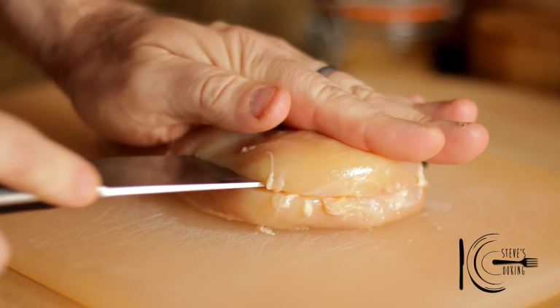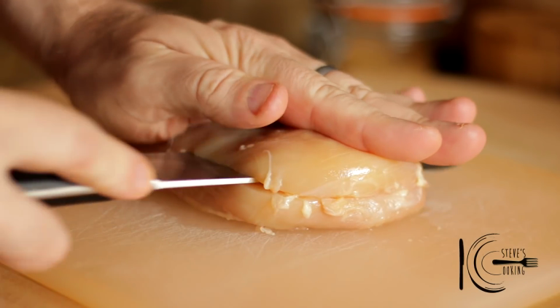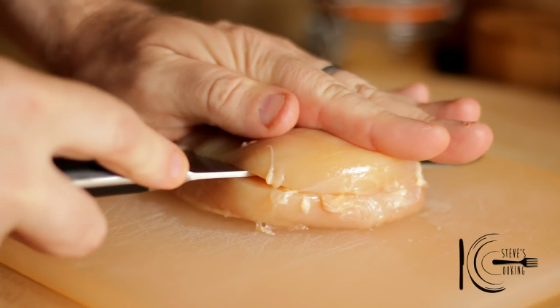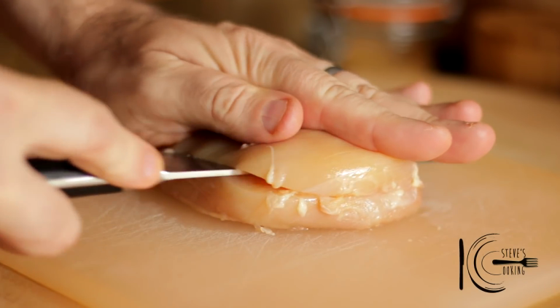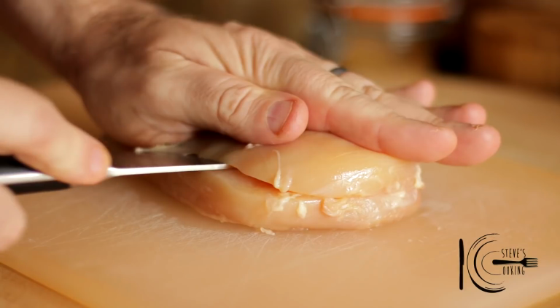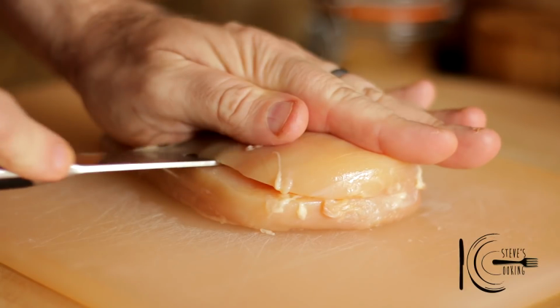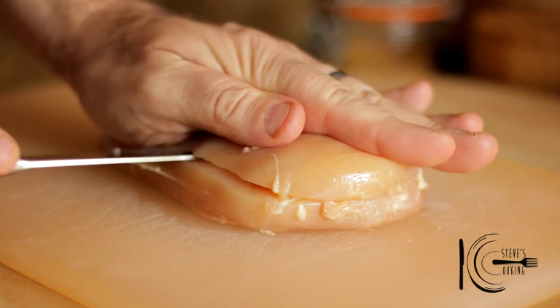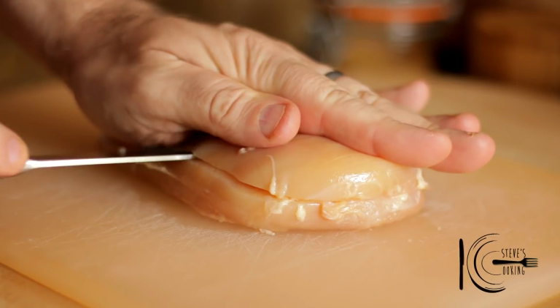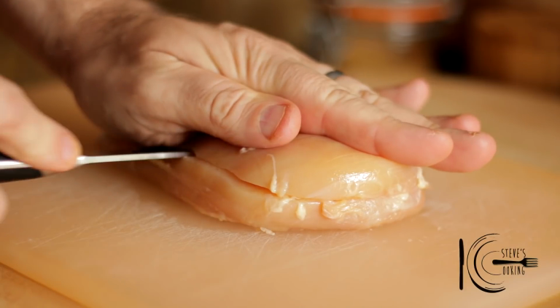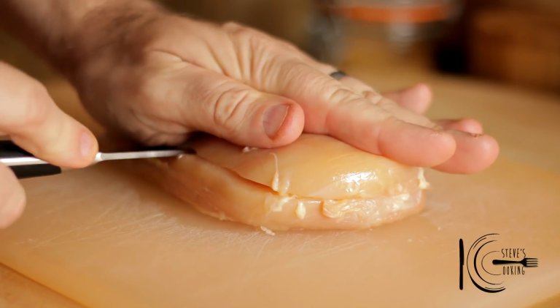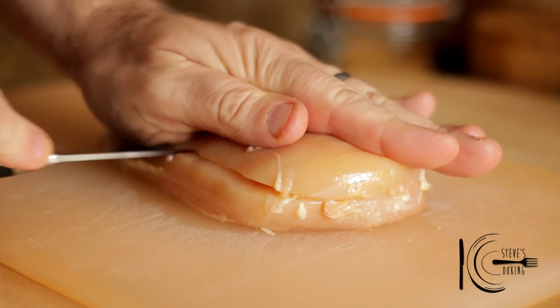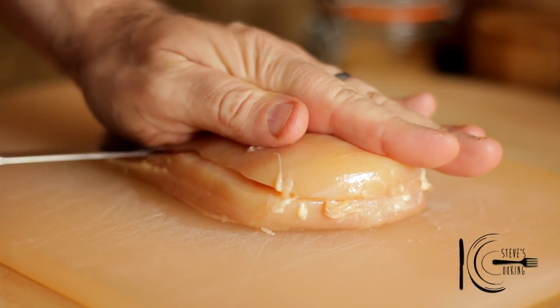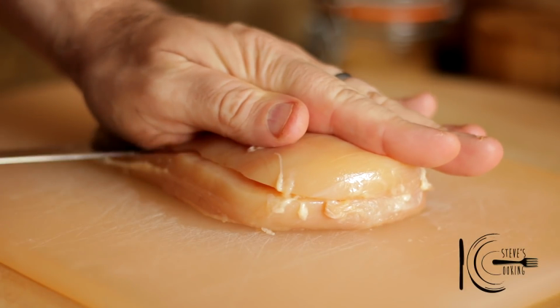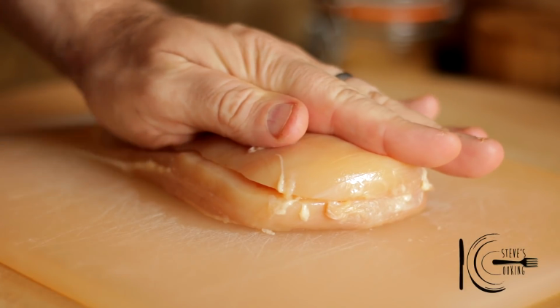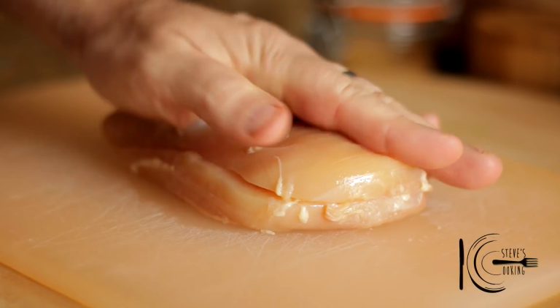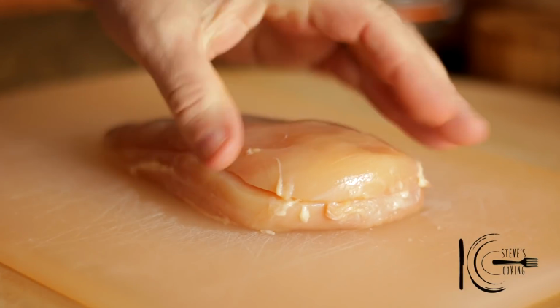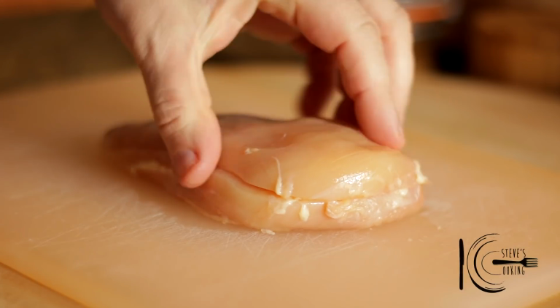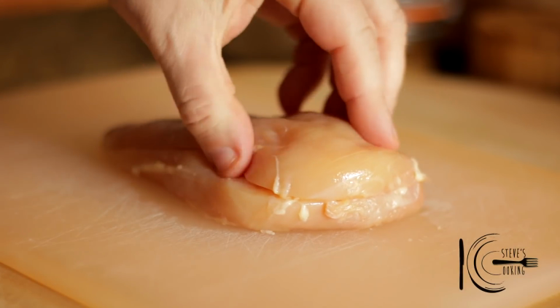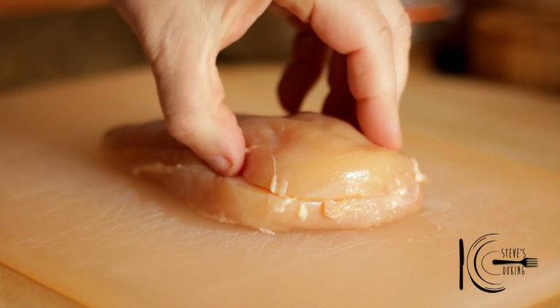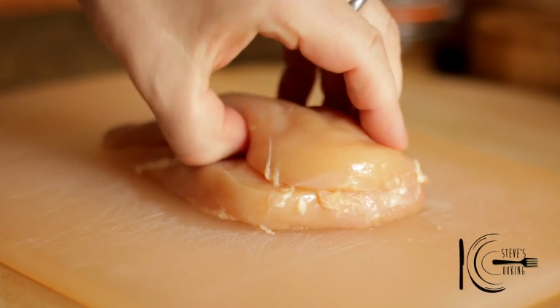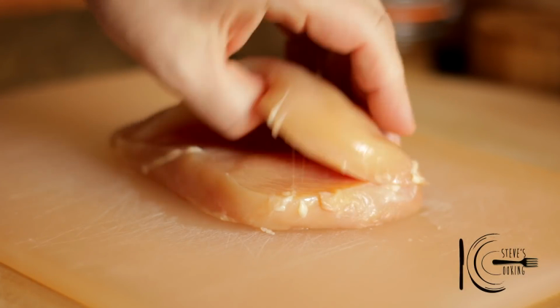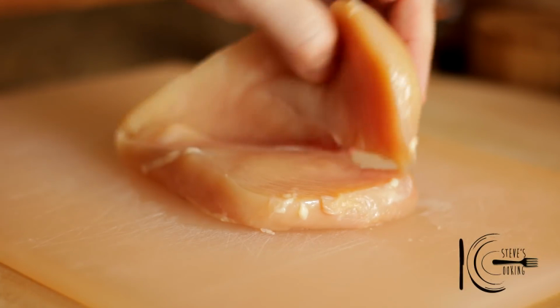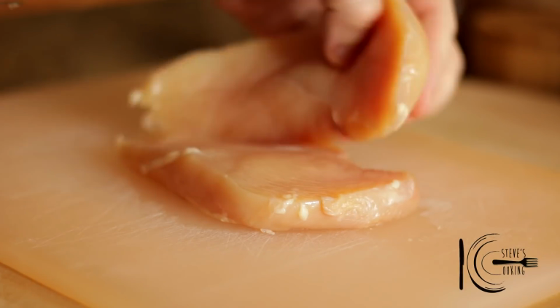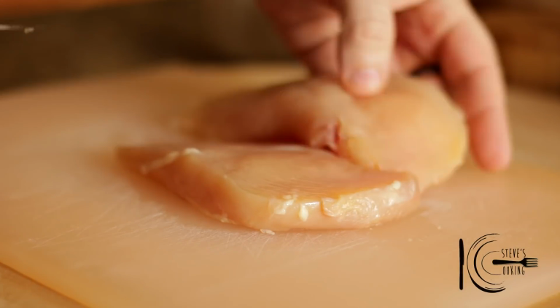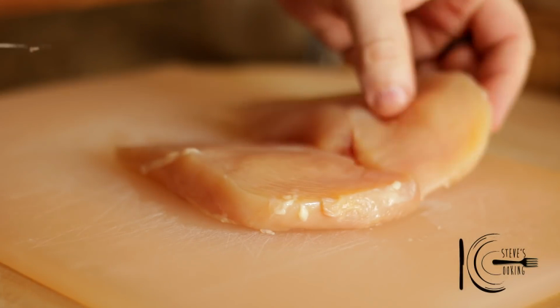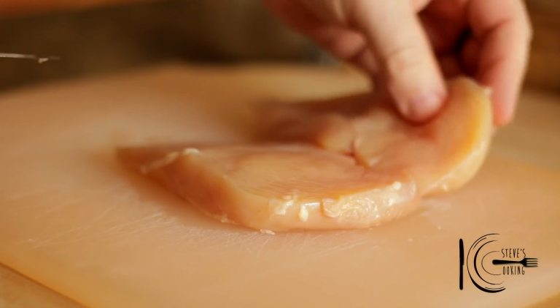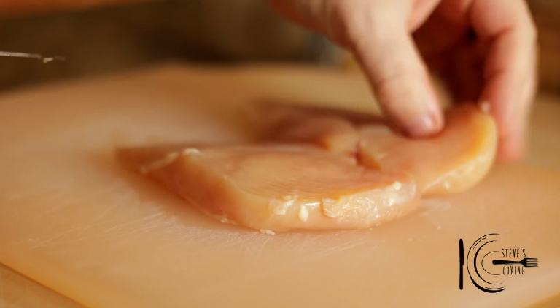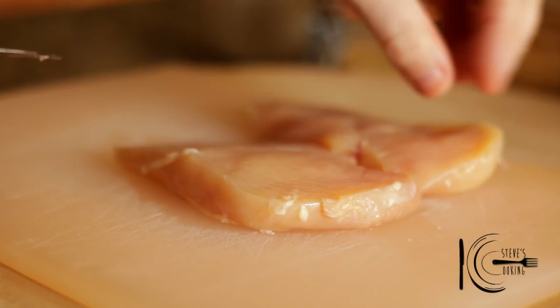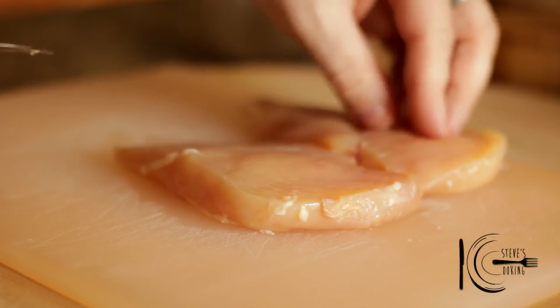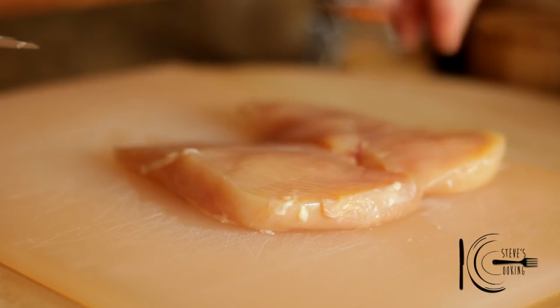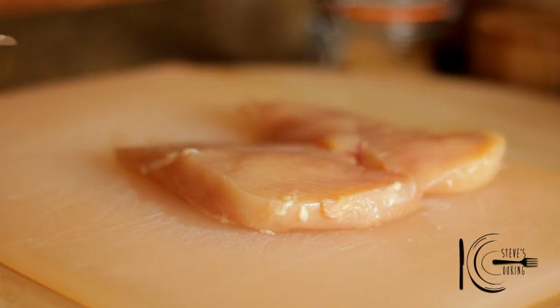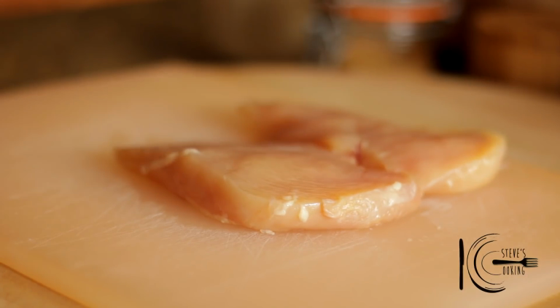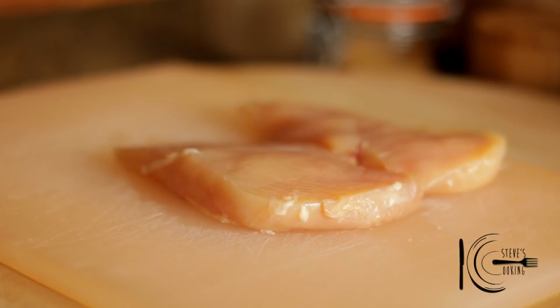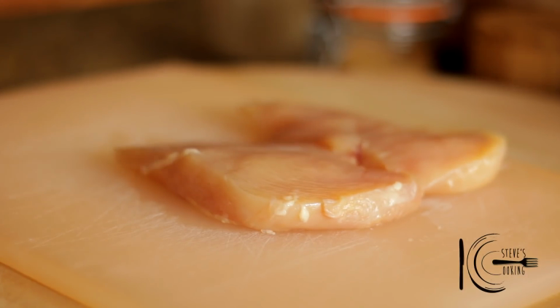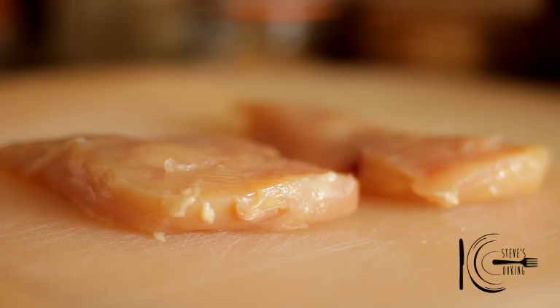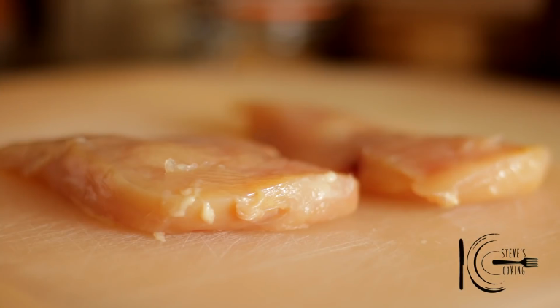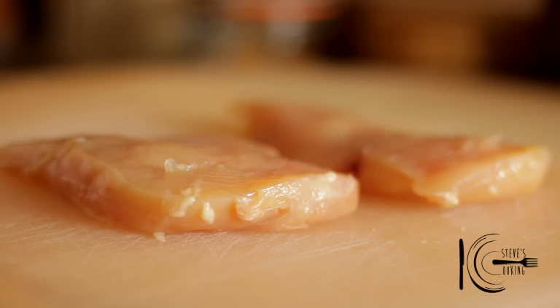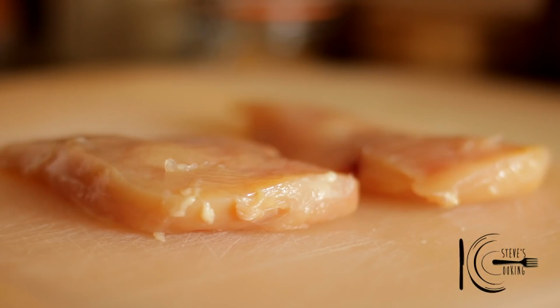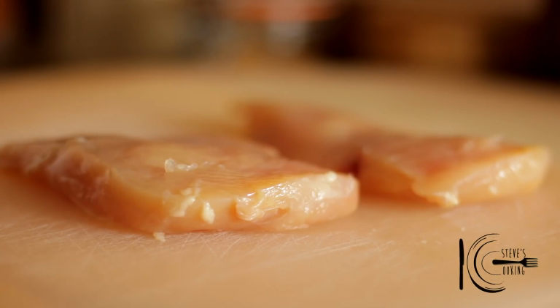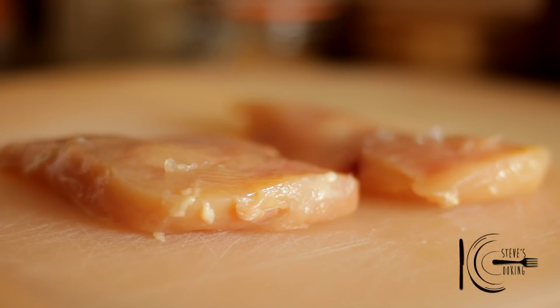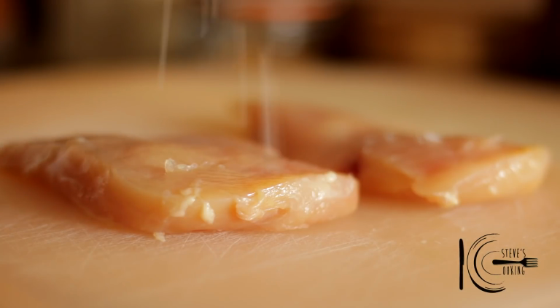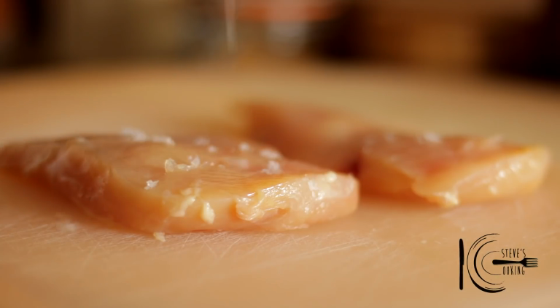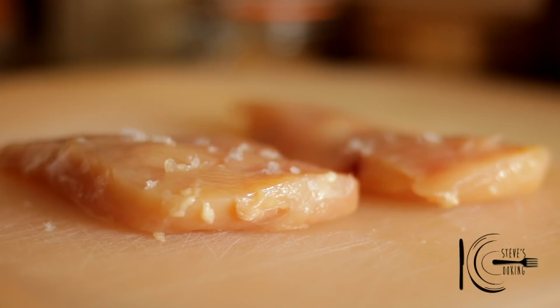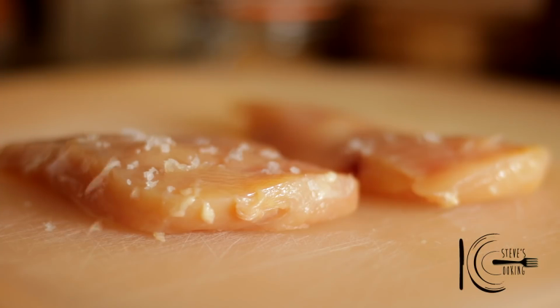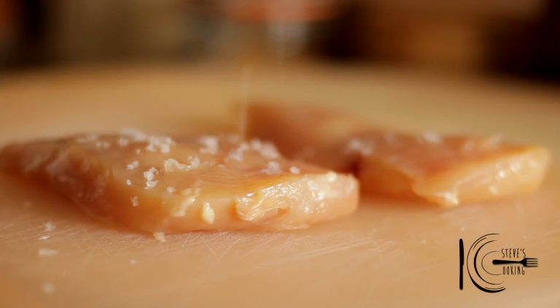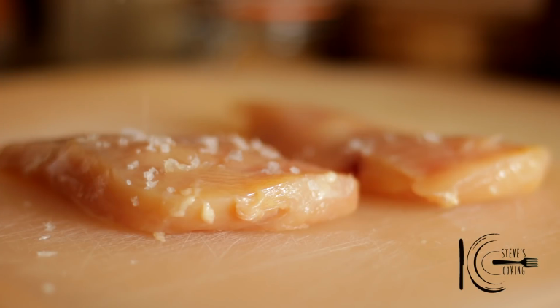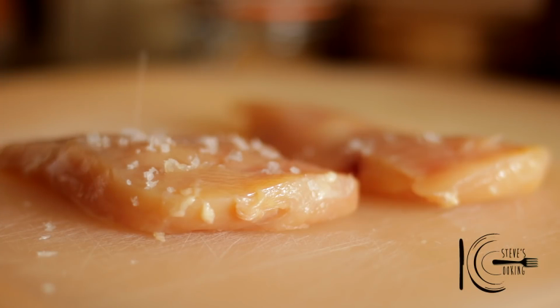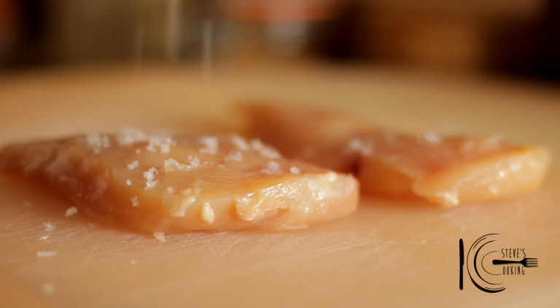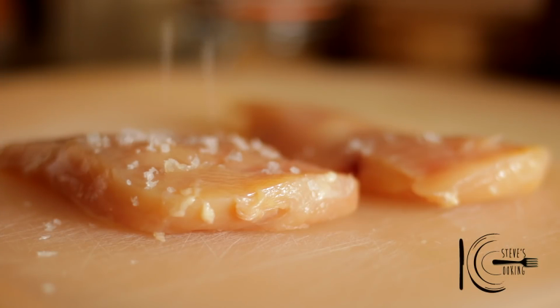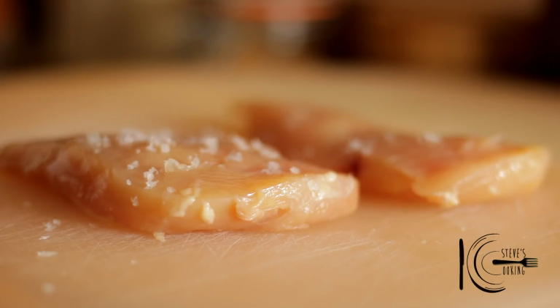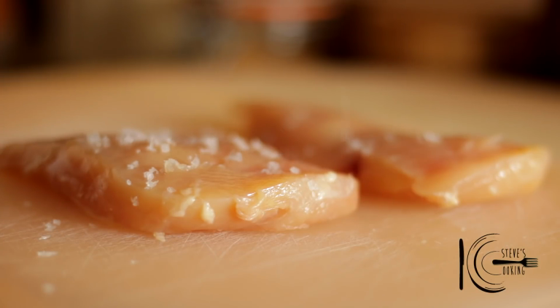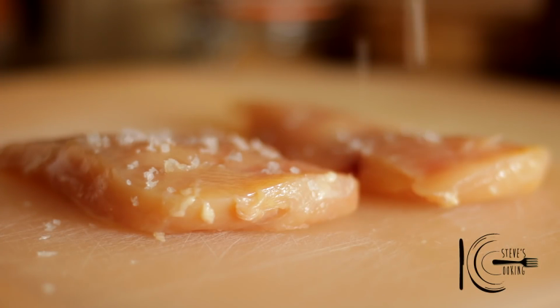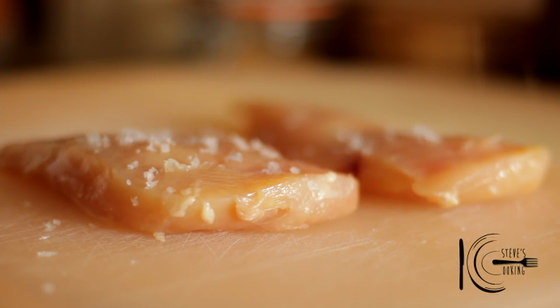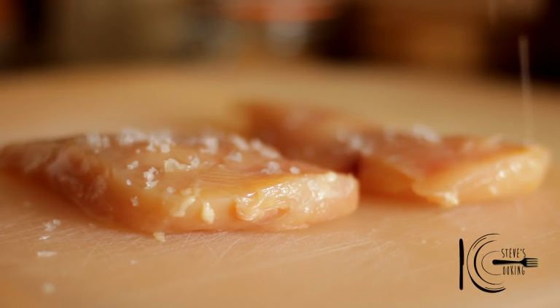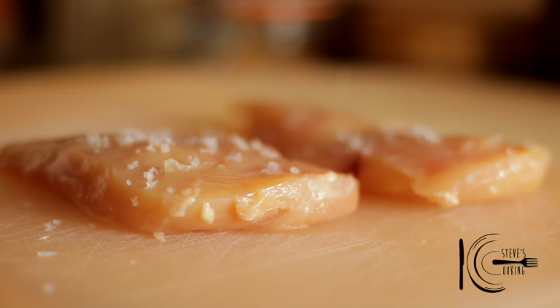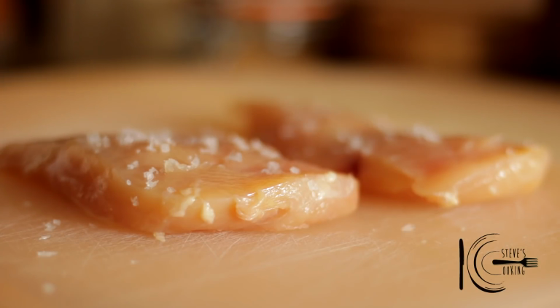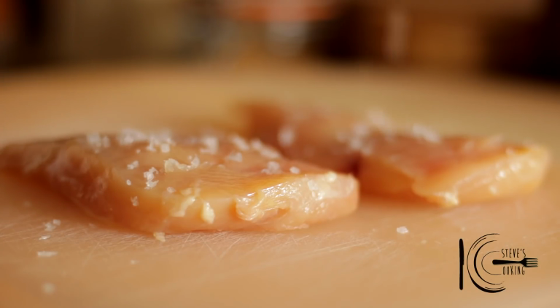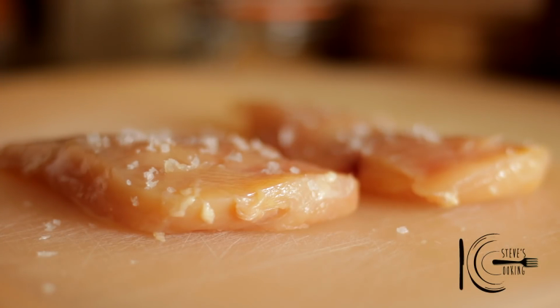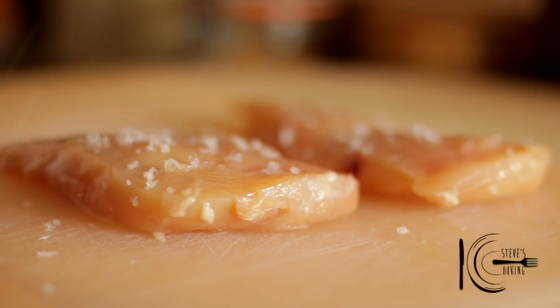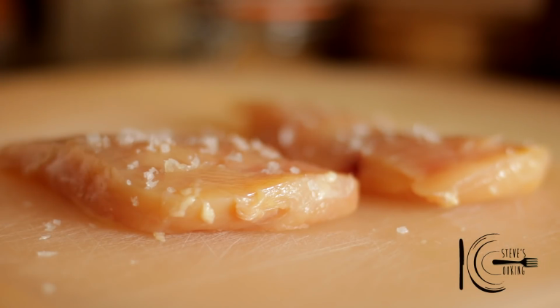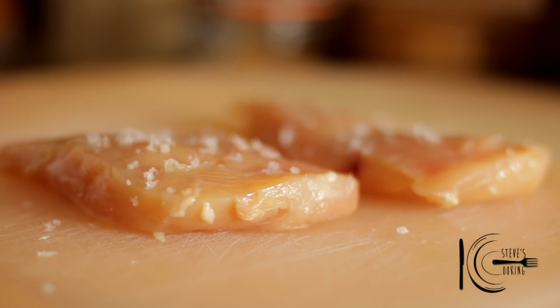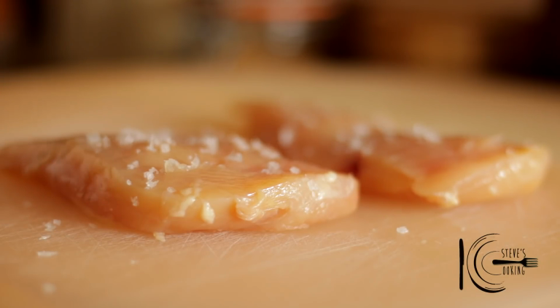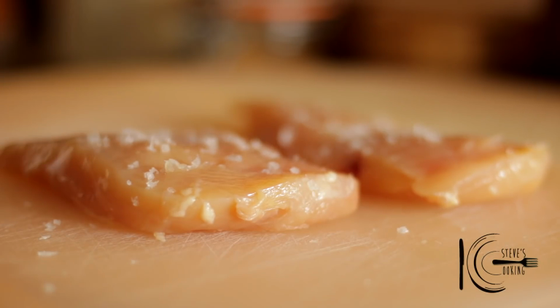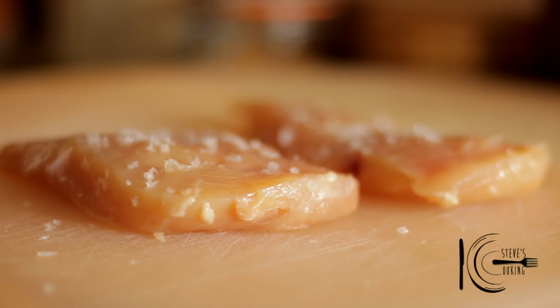Slice chicken breast in half. Season with salt on both sides, followed by a drizzle of olive oil.